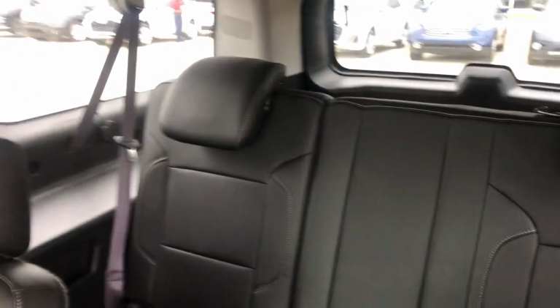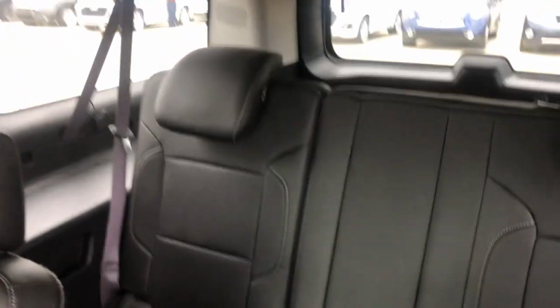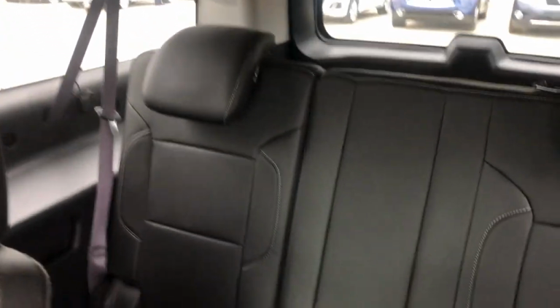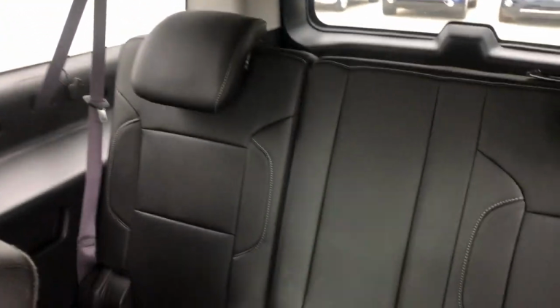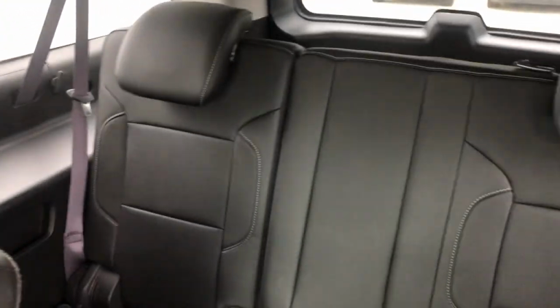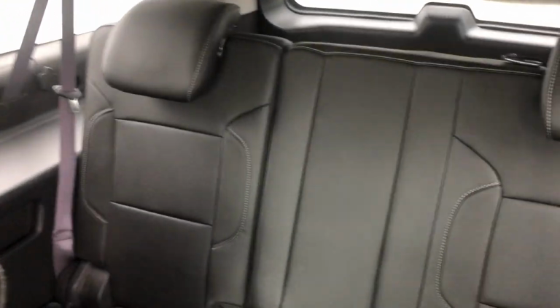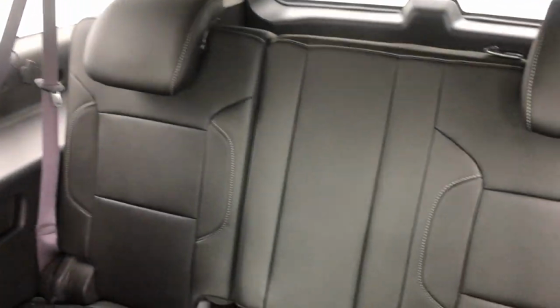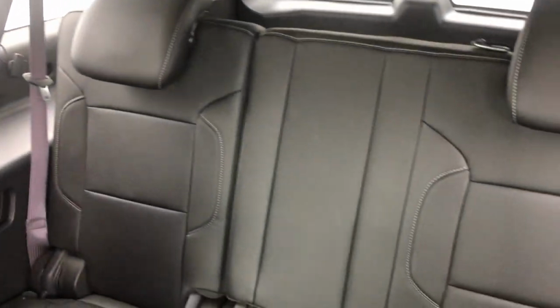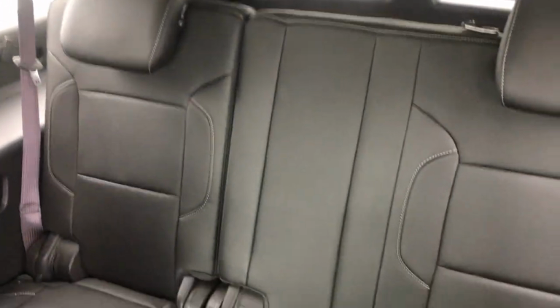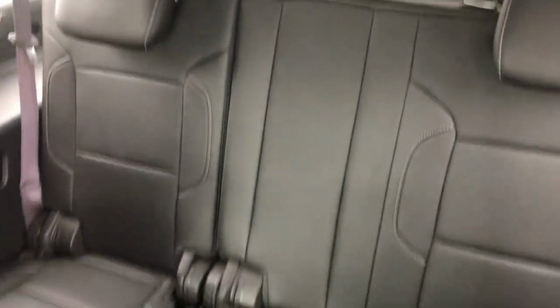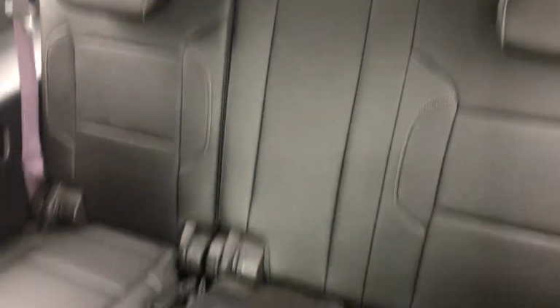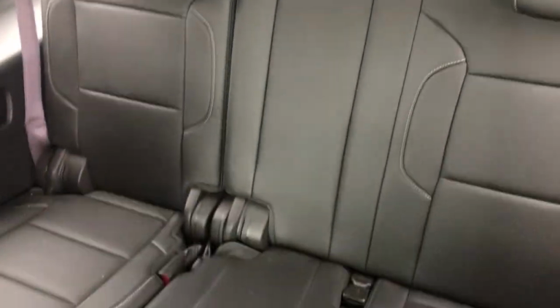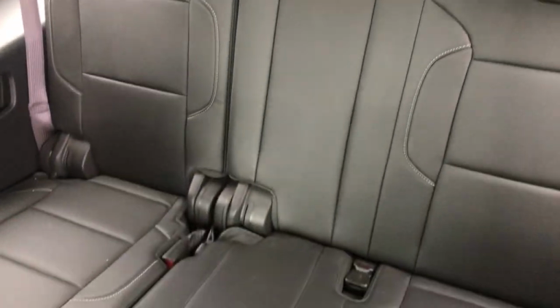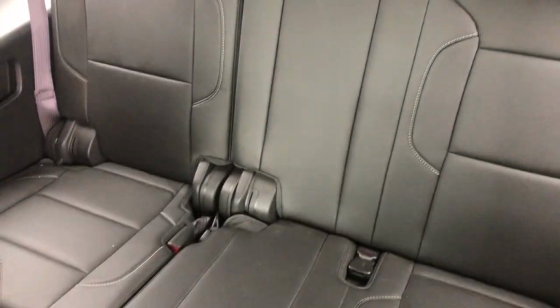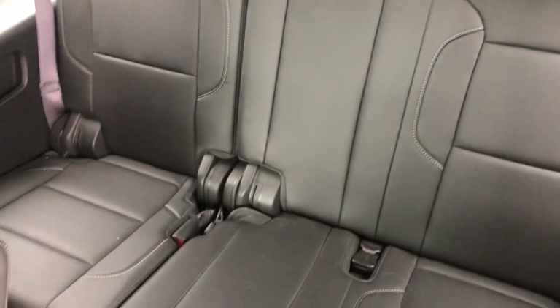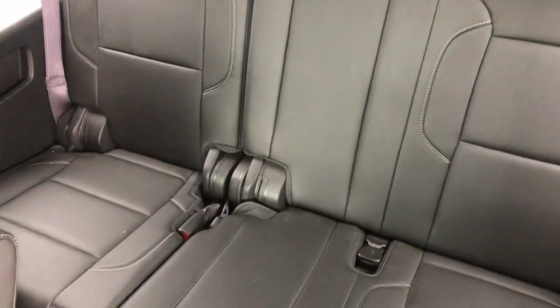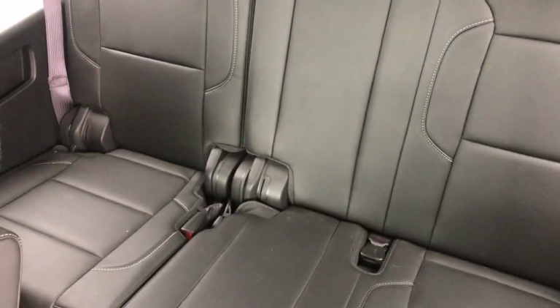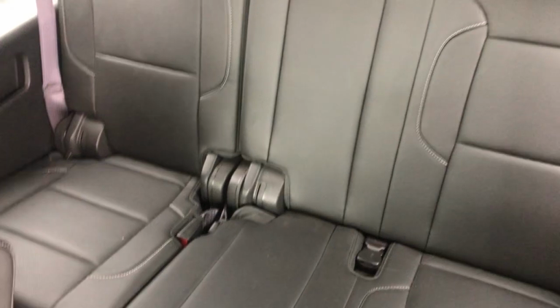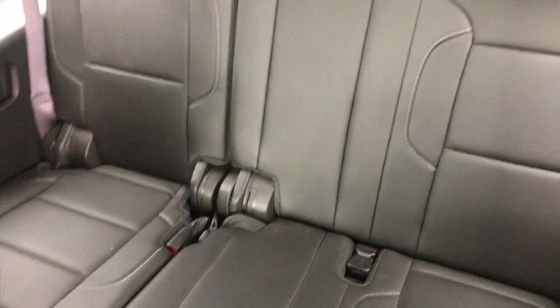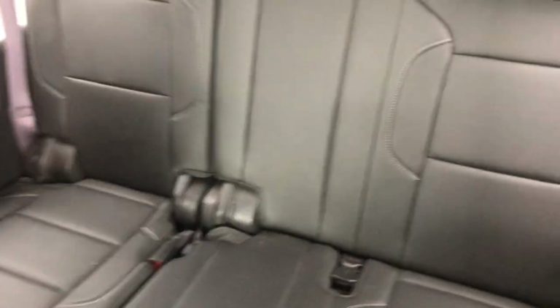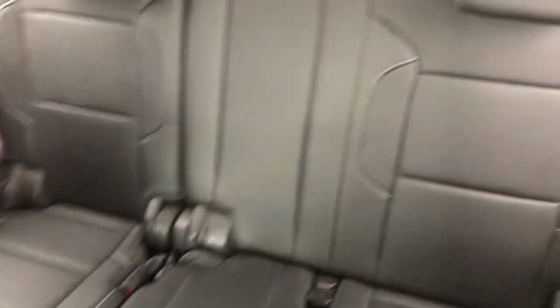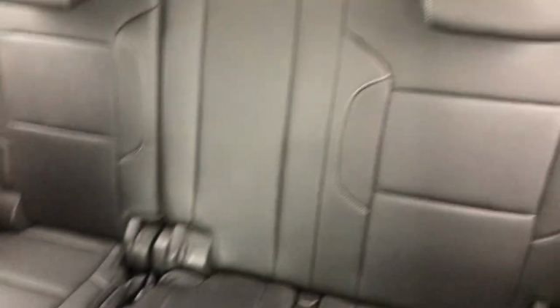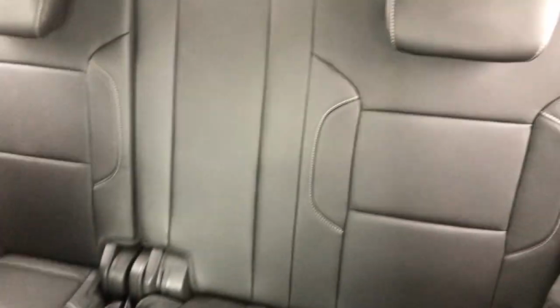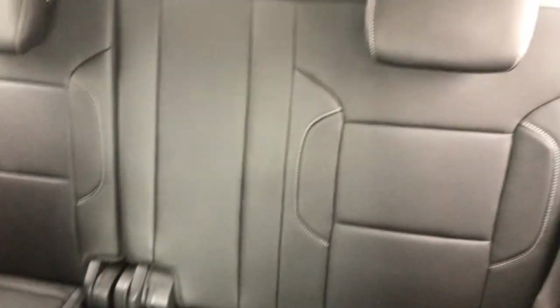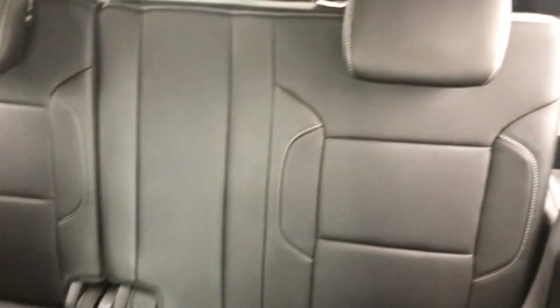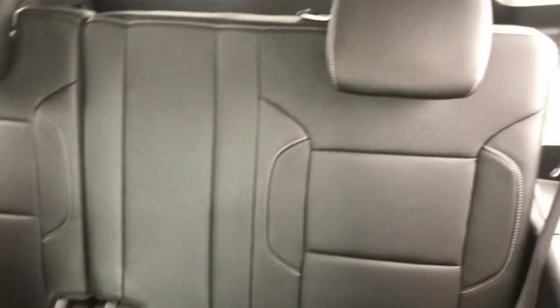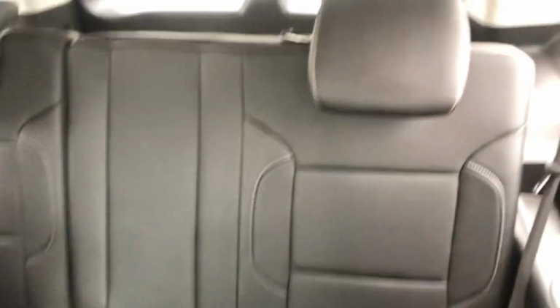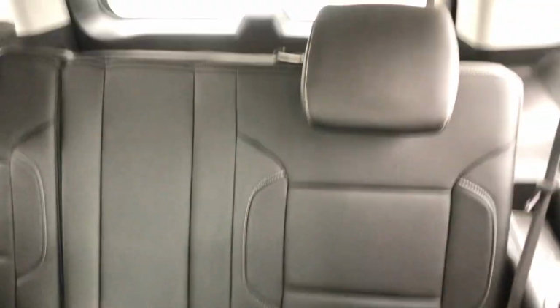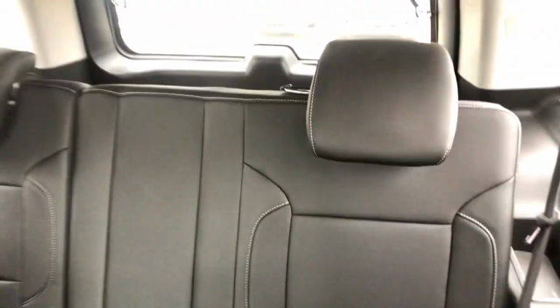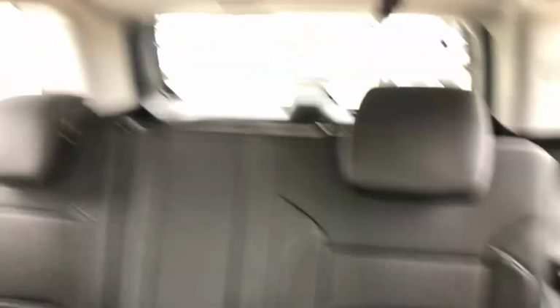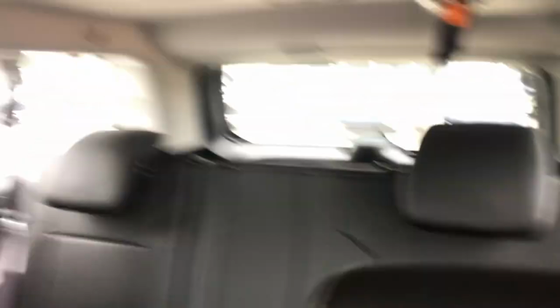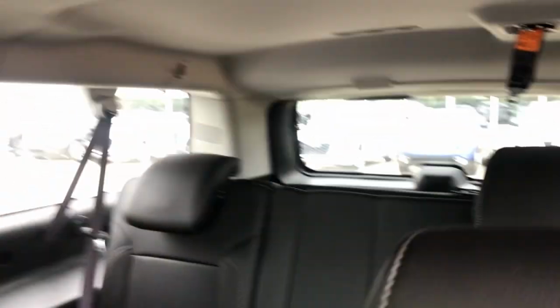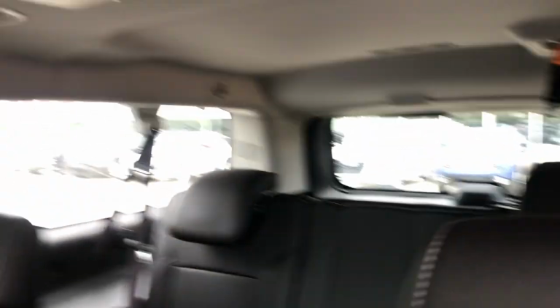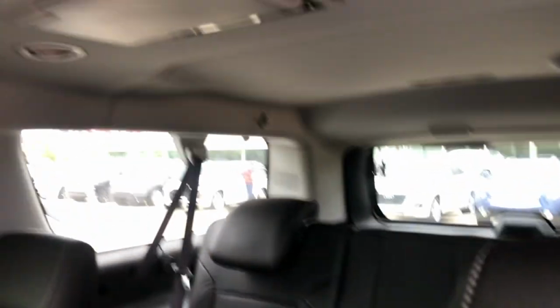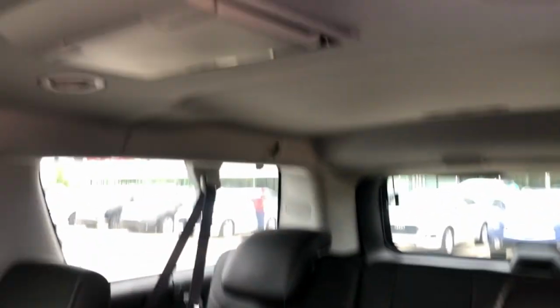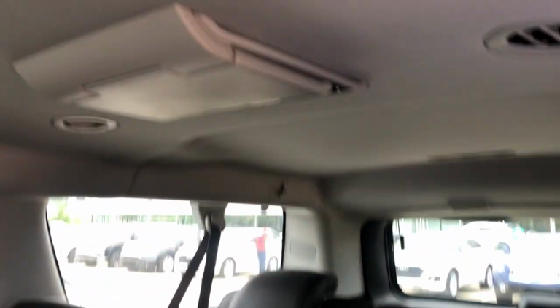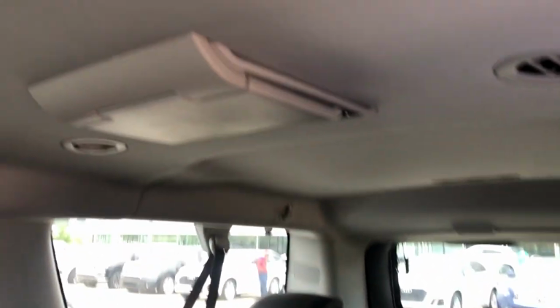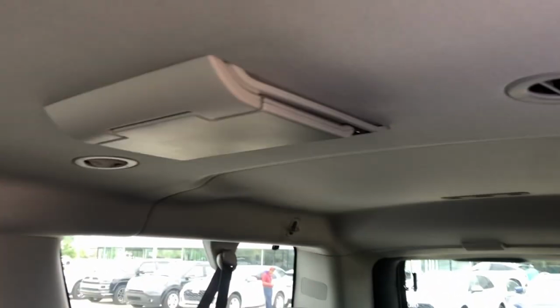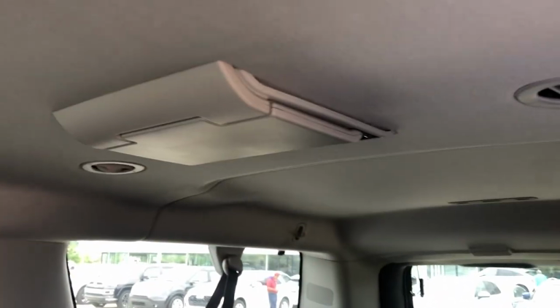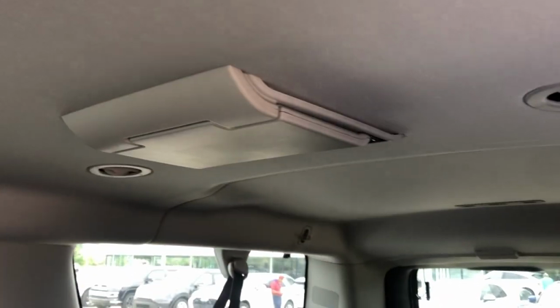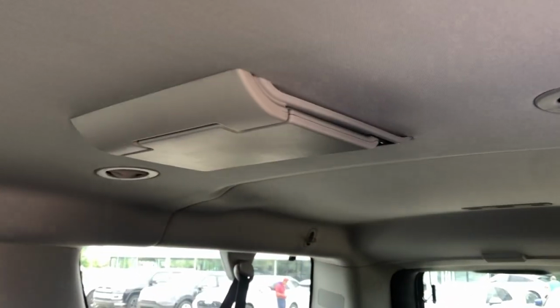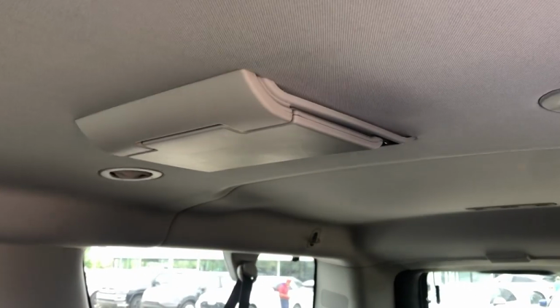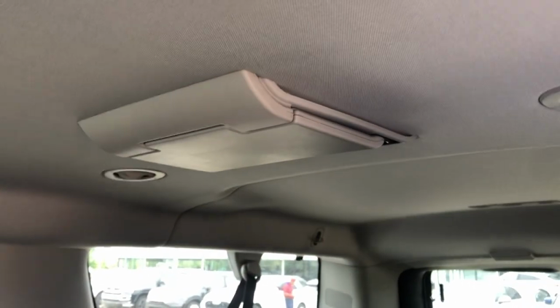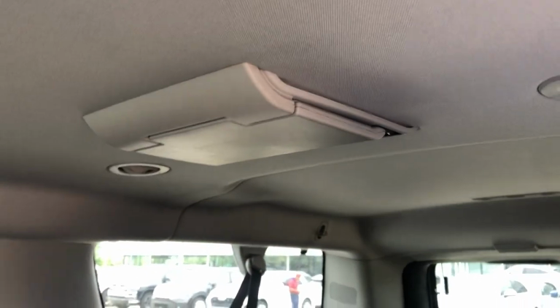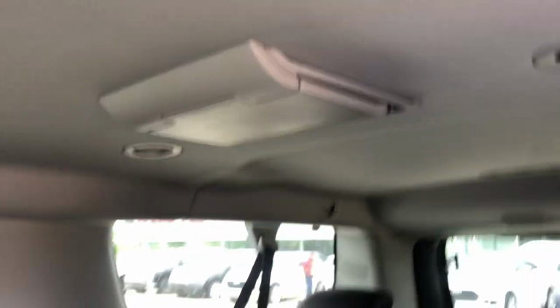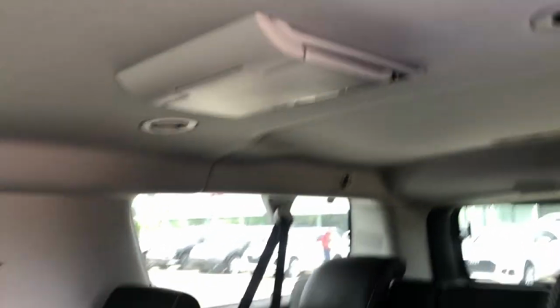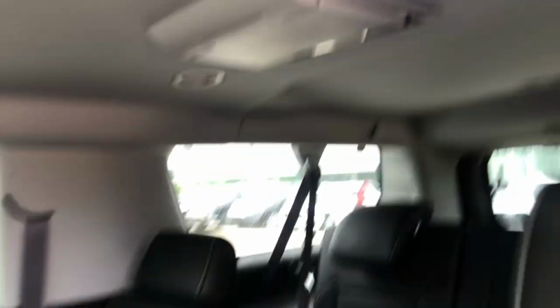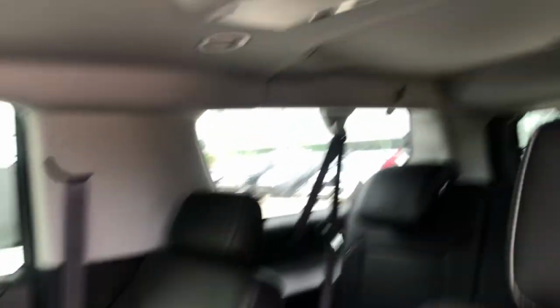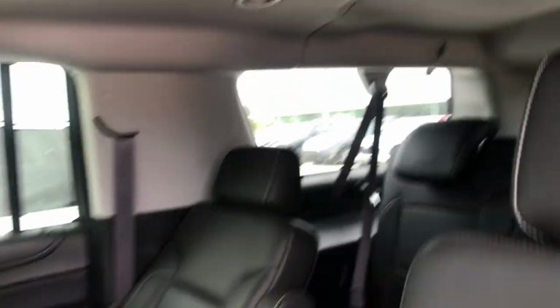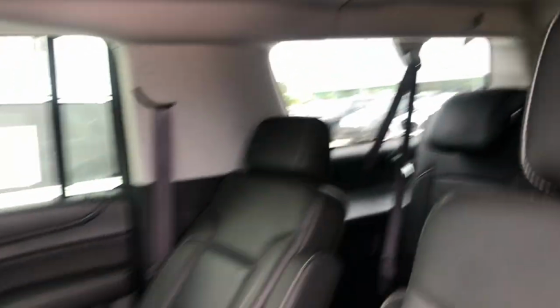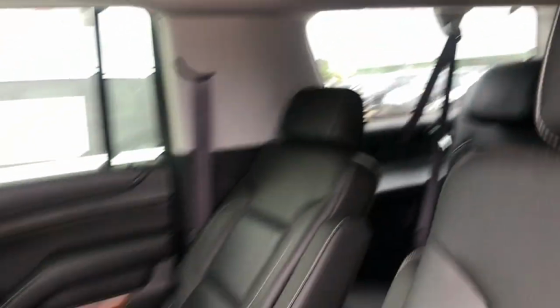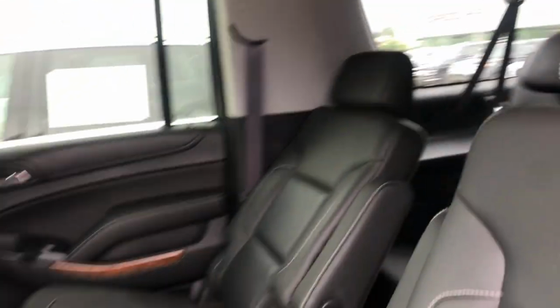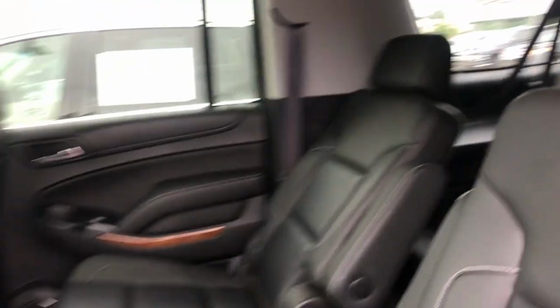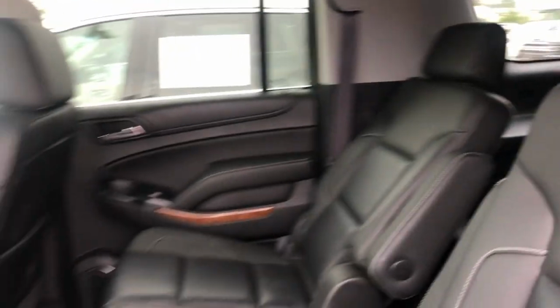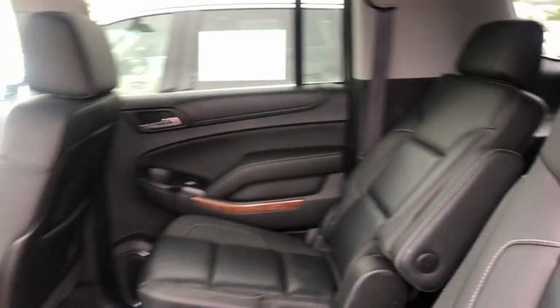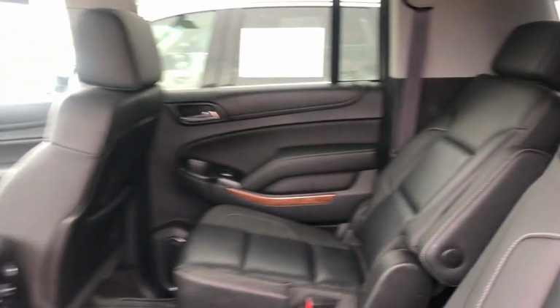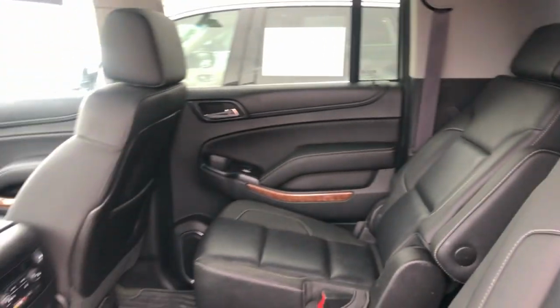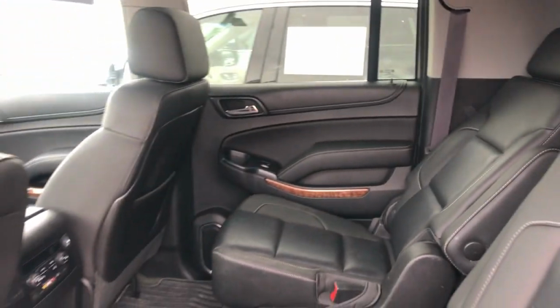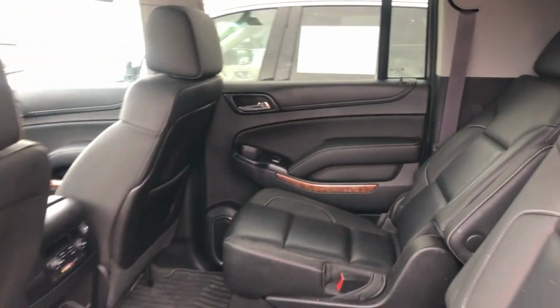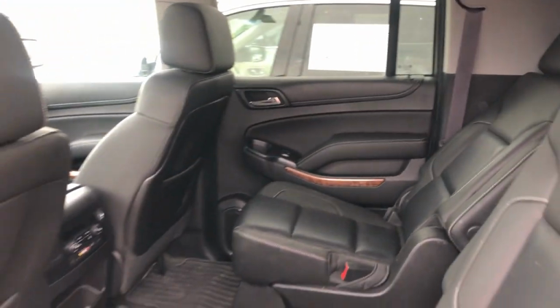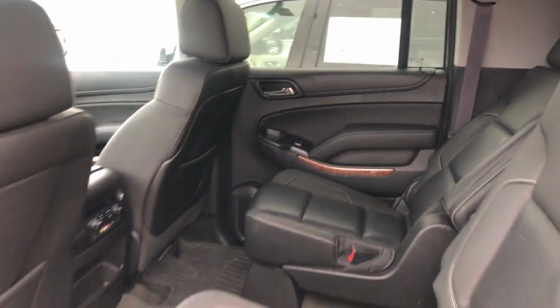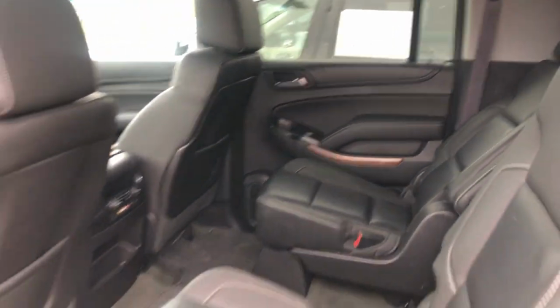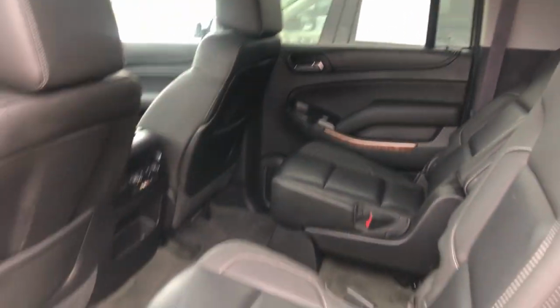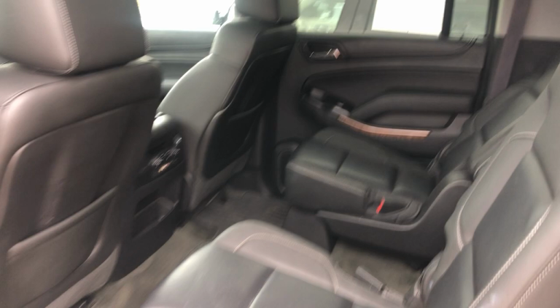Third row seat — still tons of room. We've got another TV back there so the third row doesn't miss out on anything.